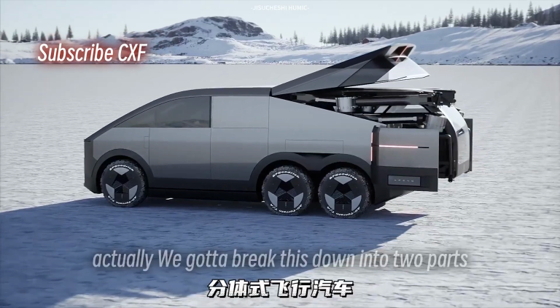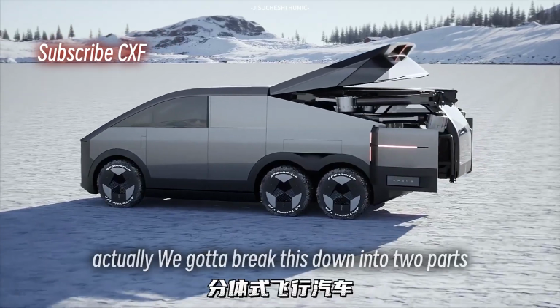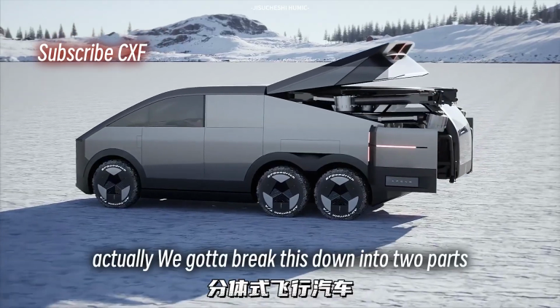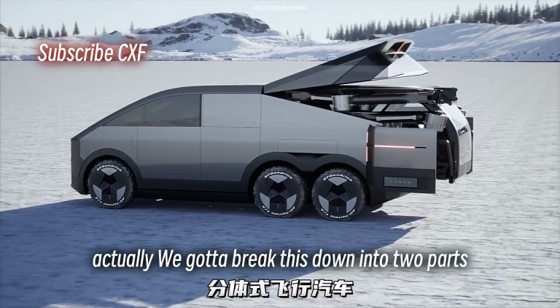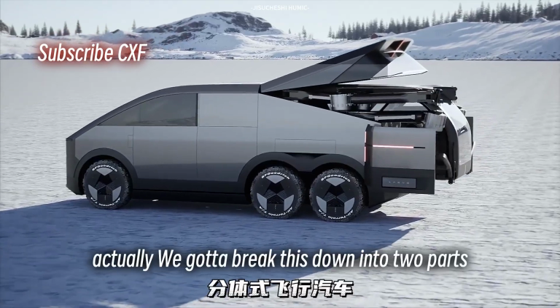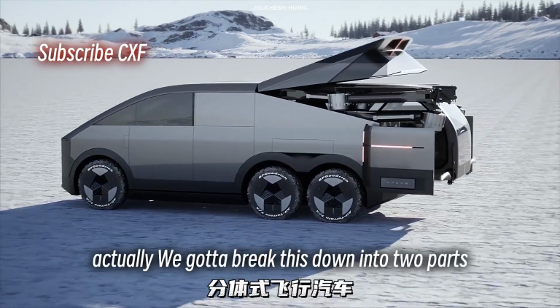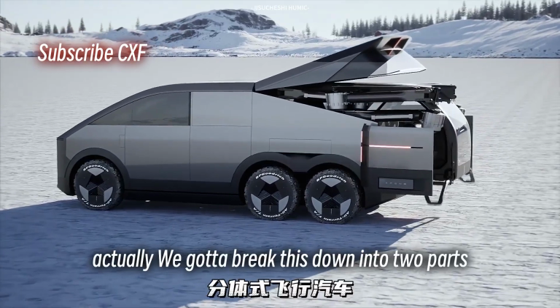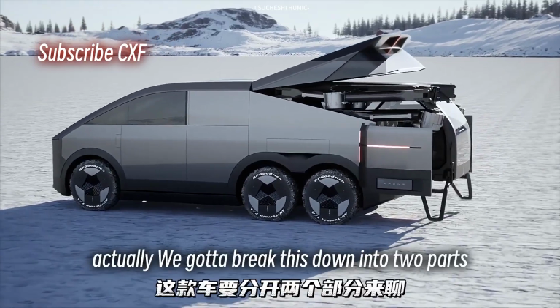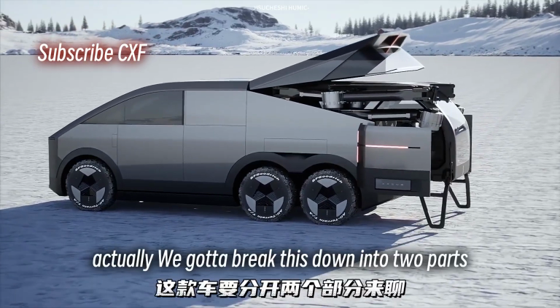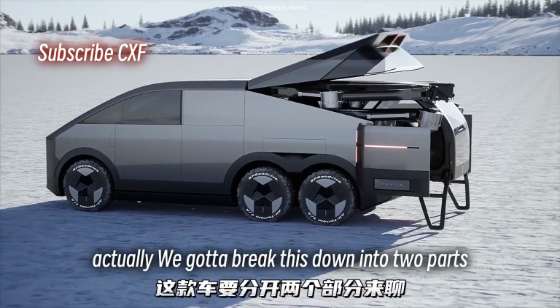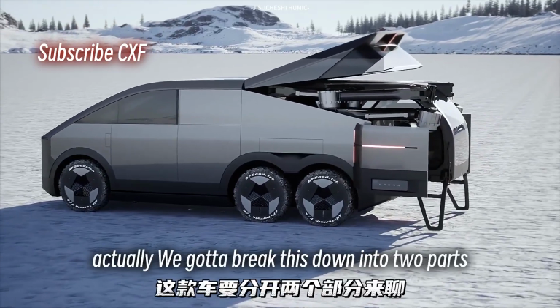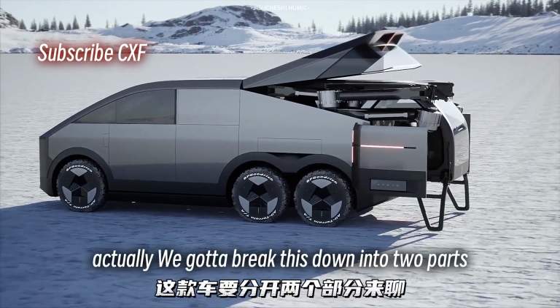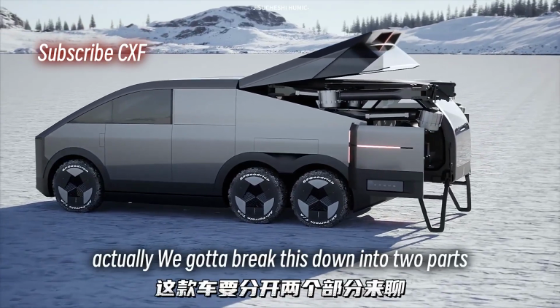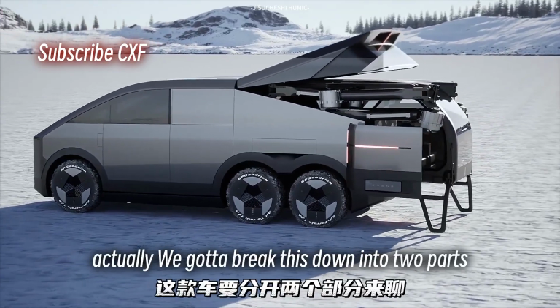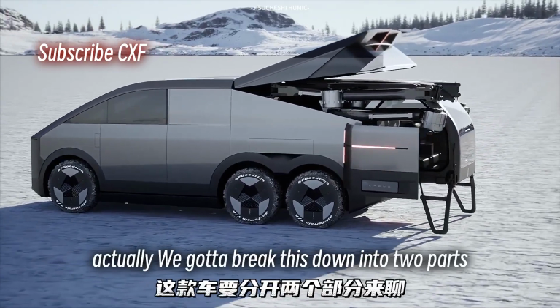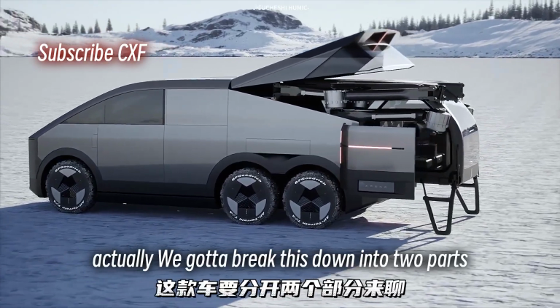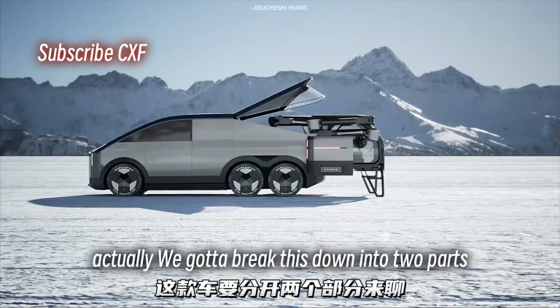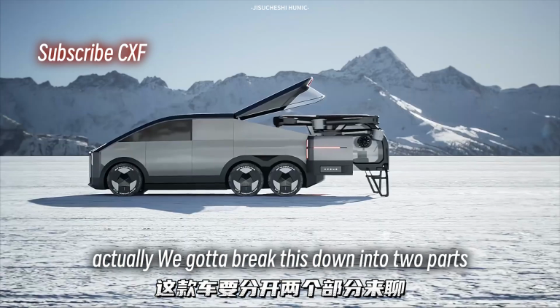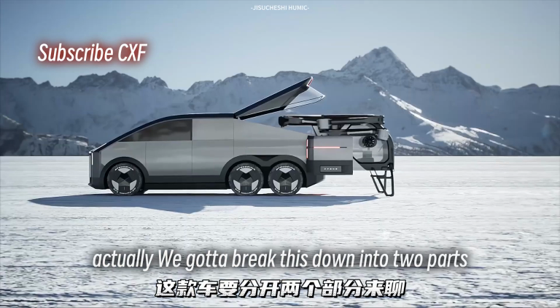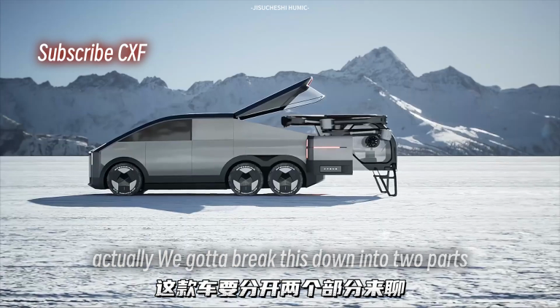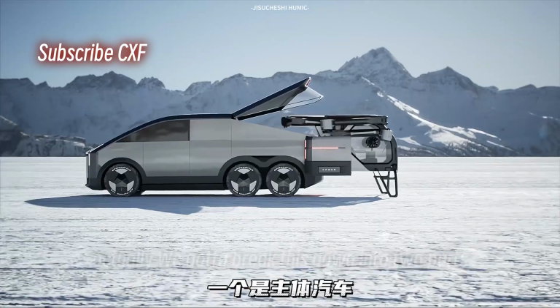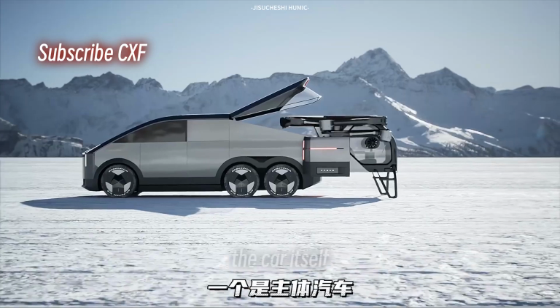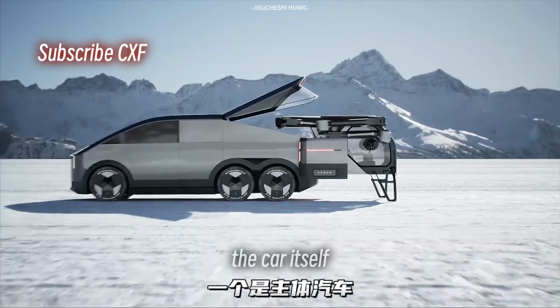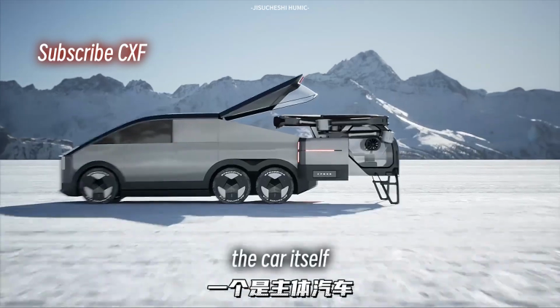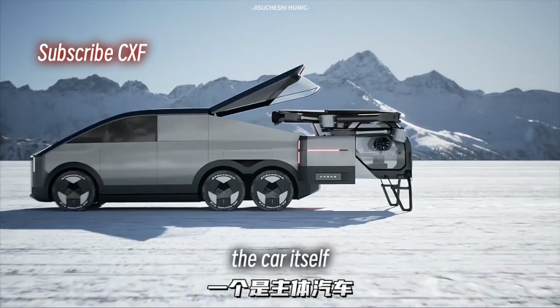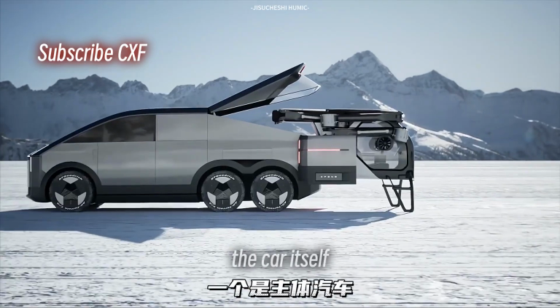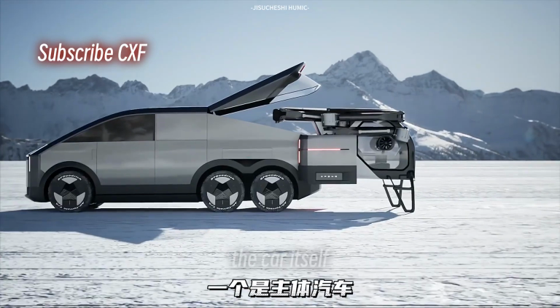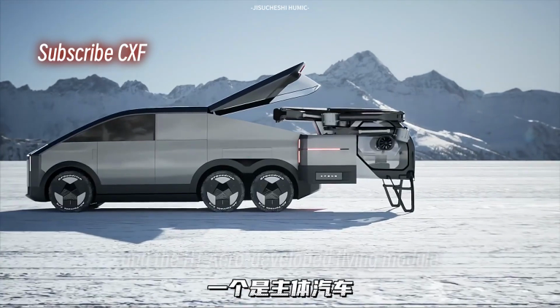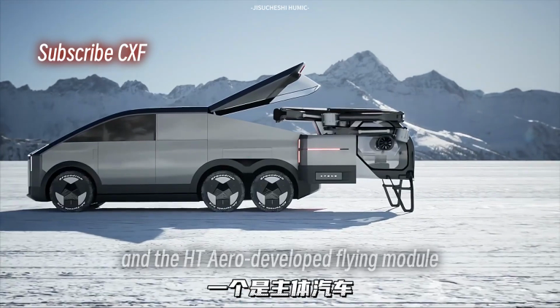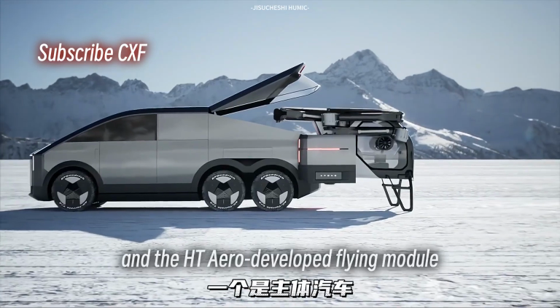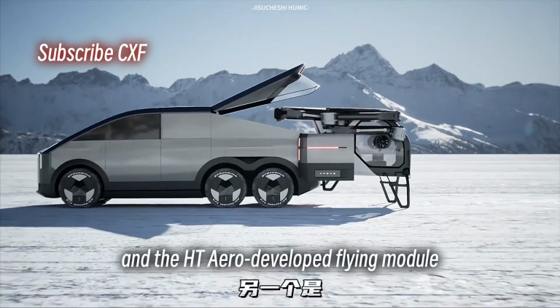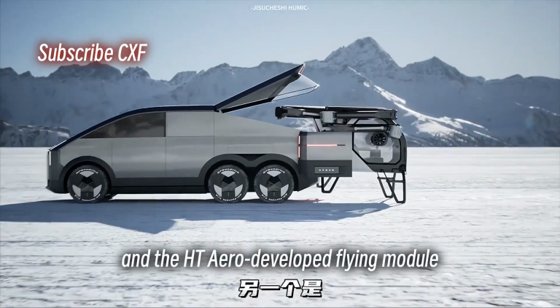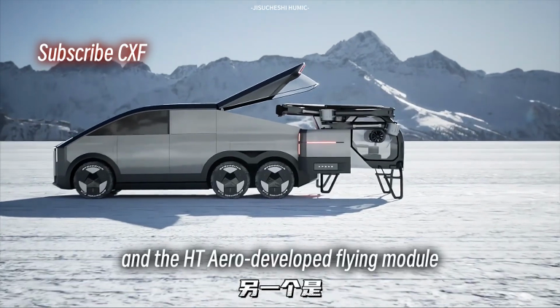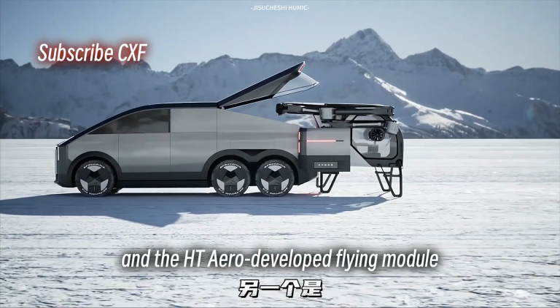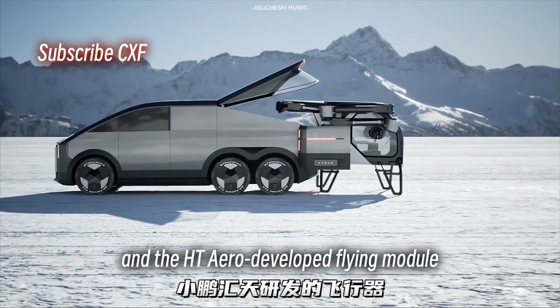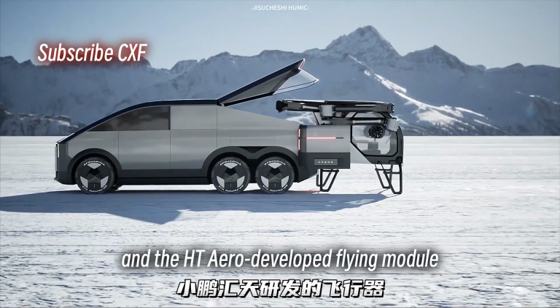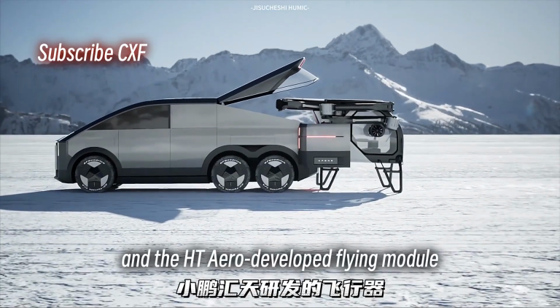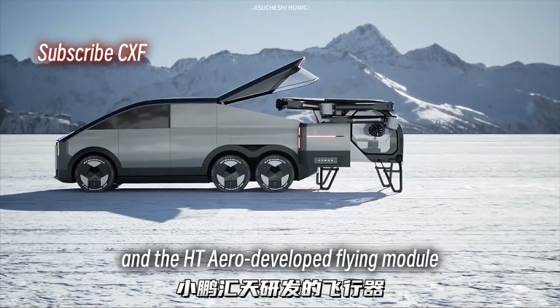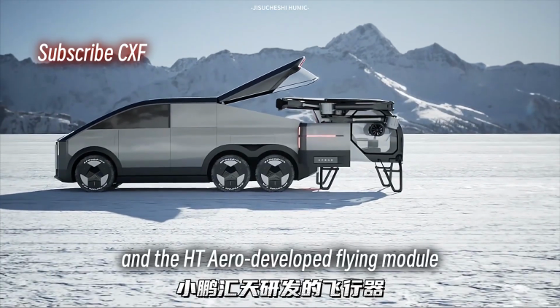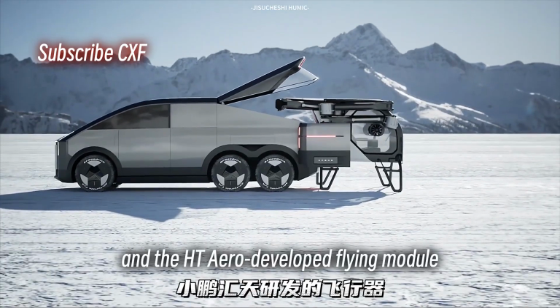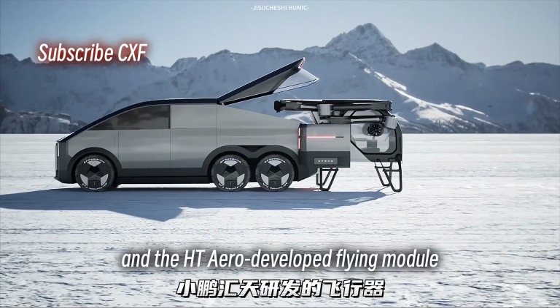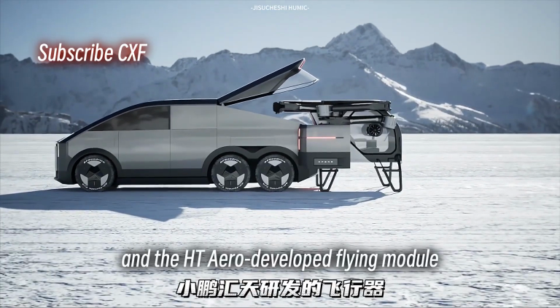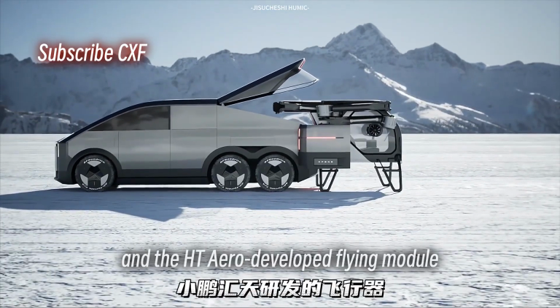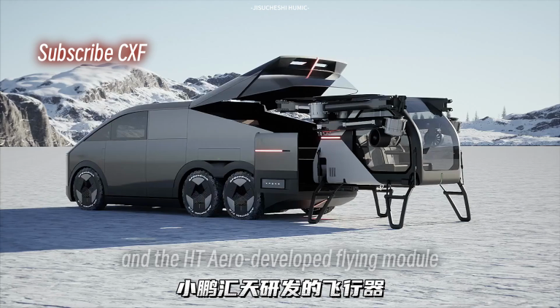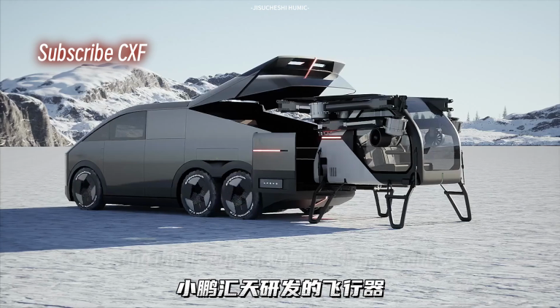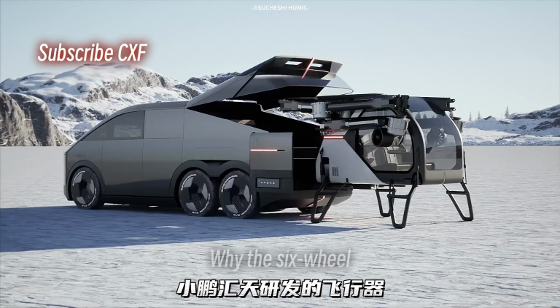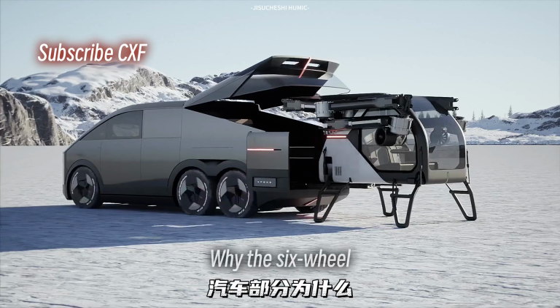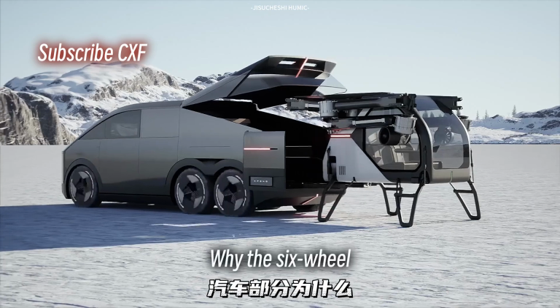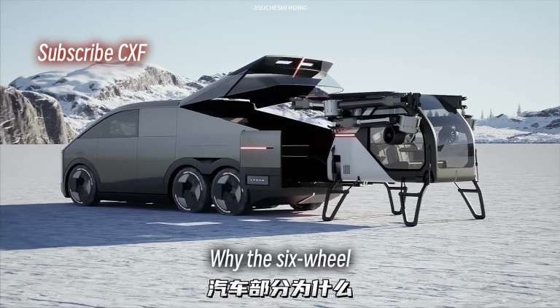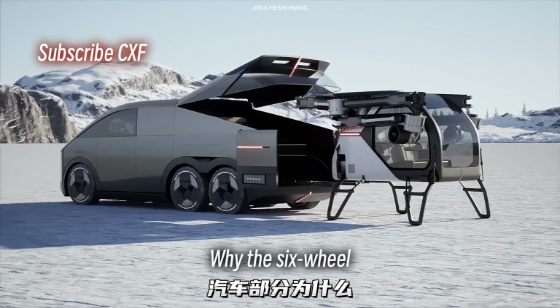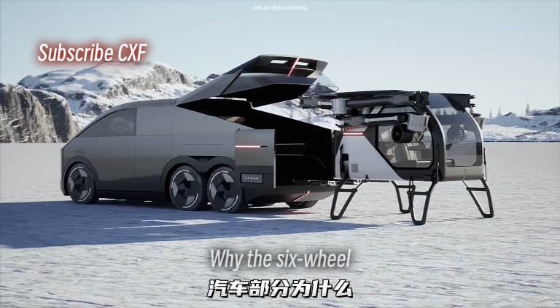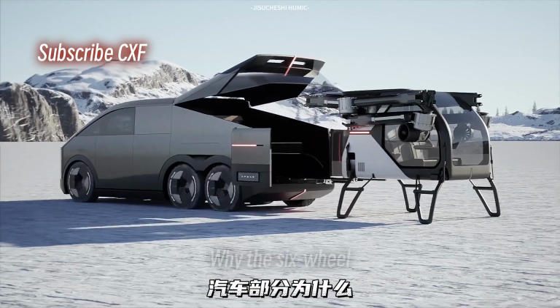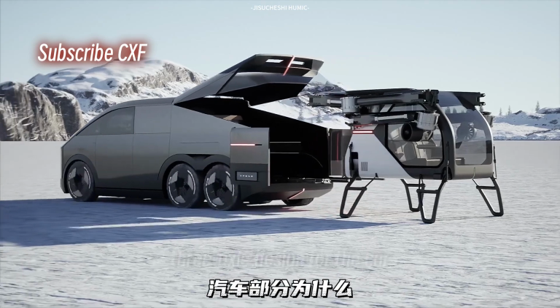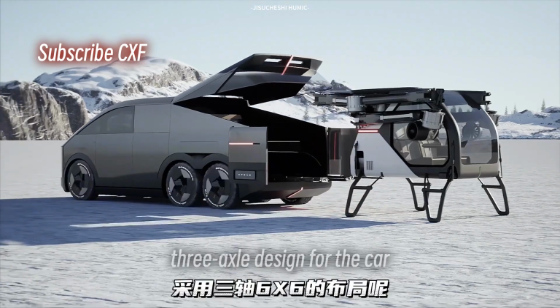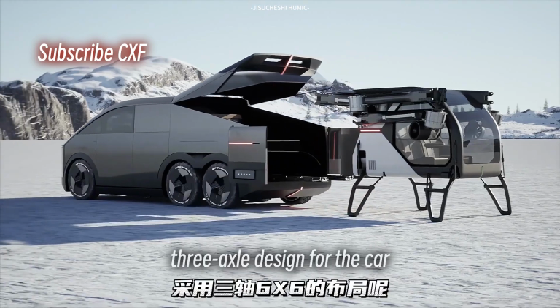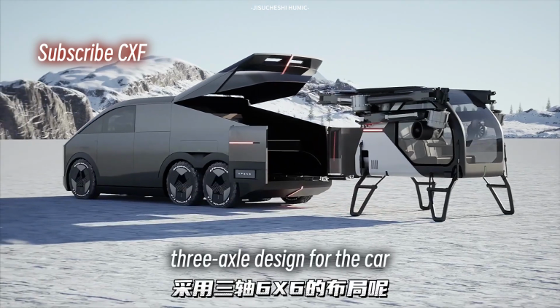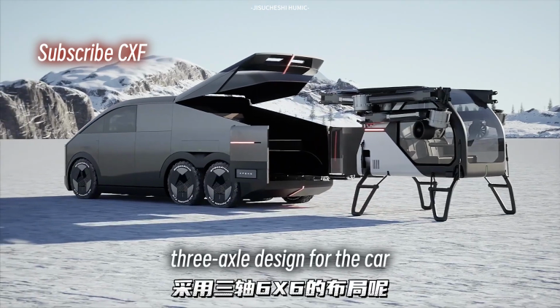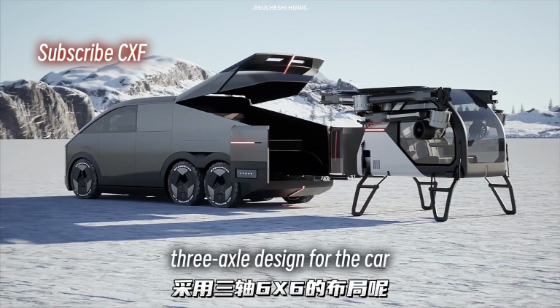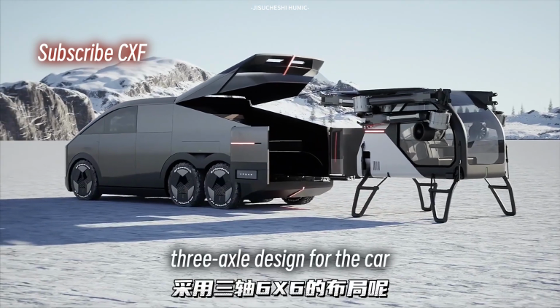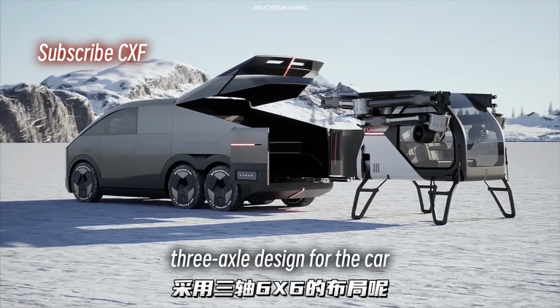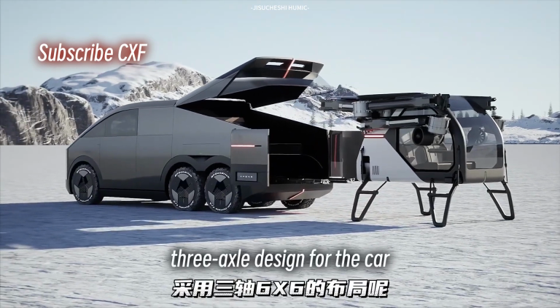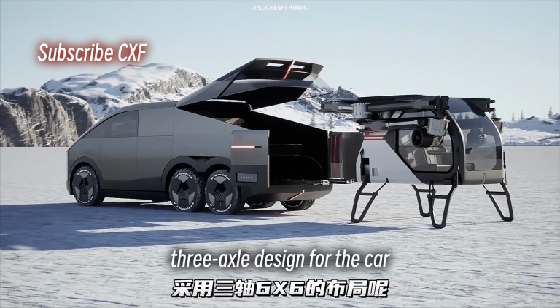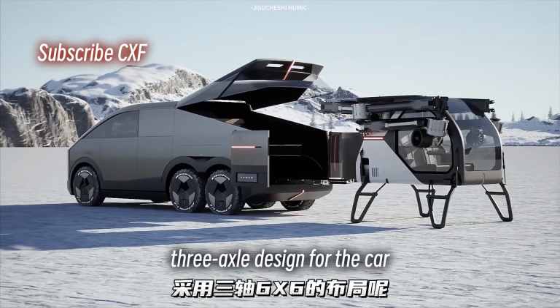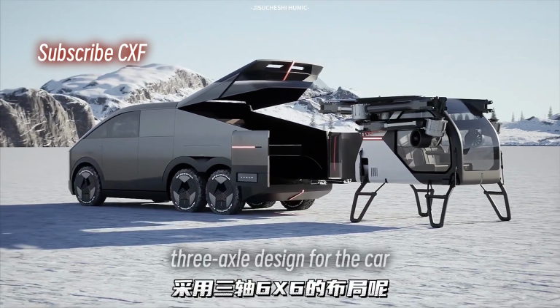Actually, we gotta break this down into two parts: the car itself, and the HT Aero developed flying module. Why the six-wheel, three-axle design for the car?